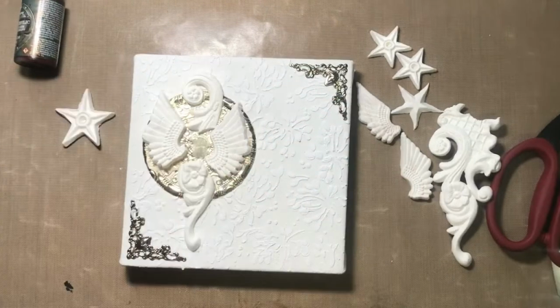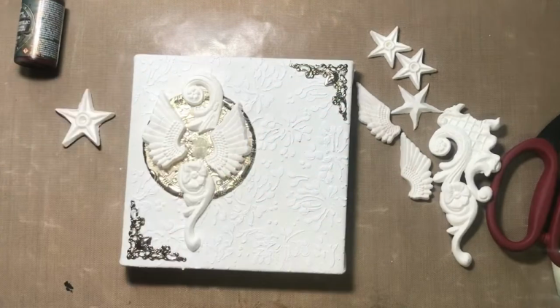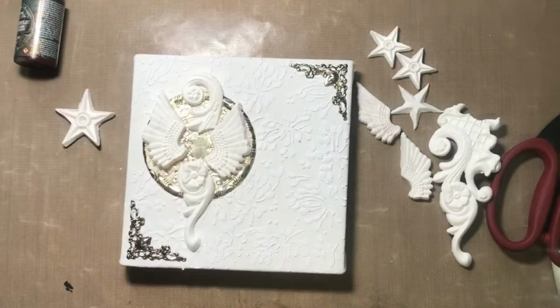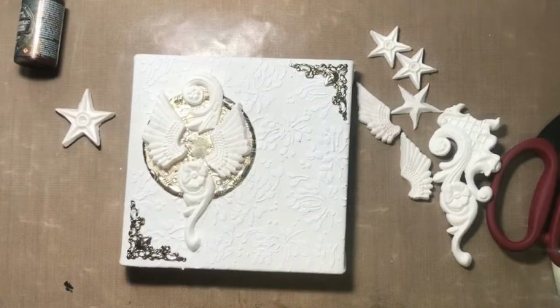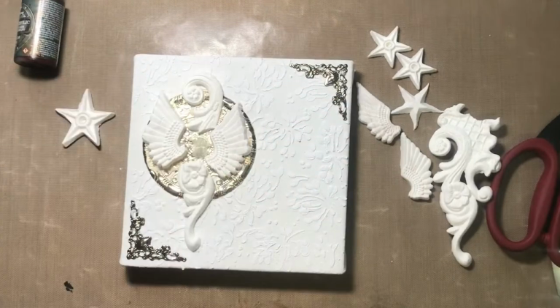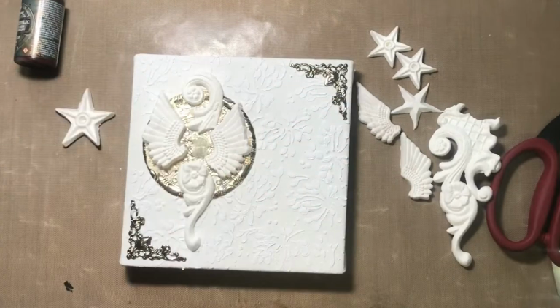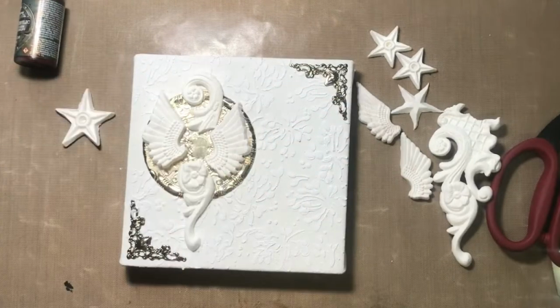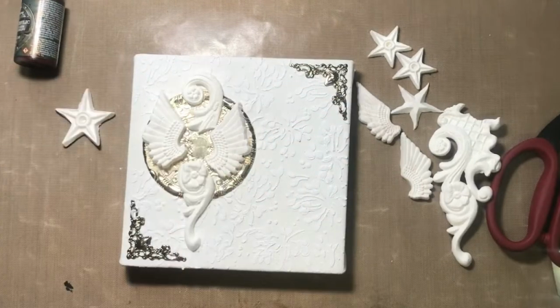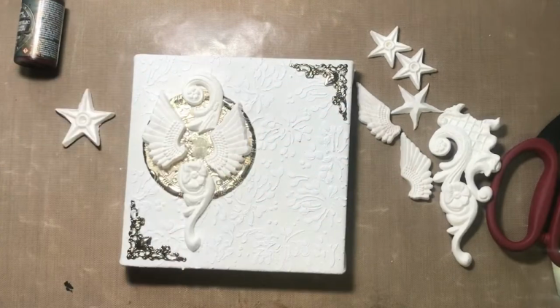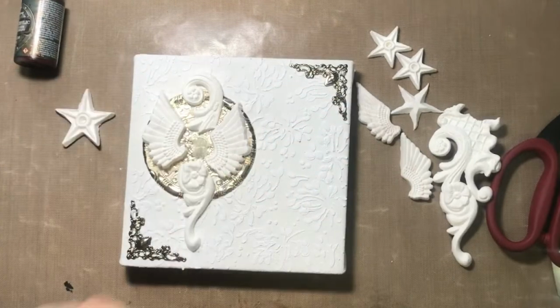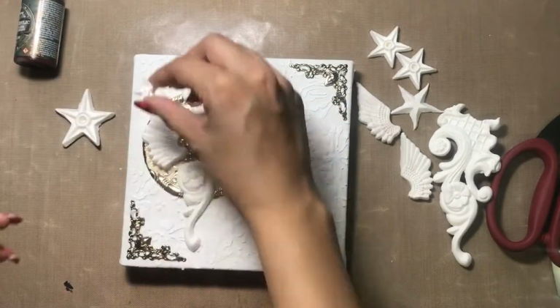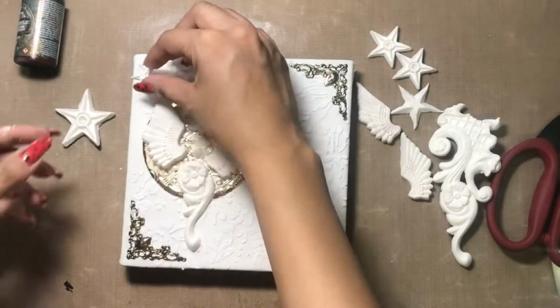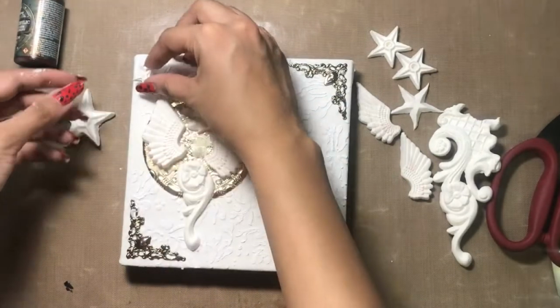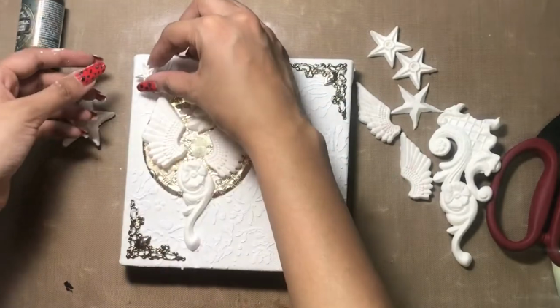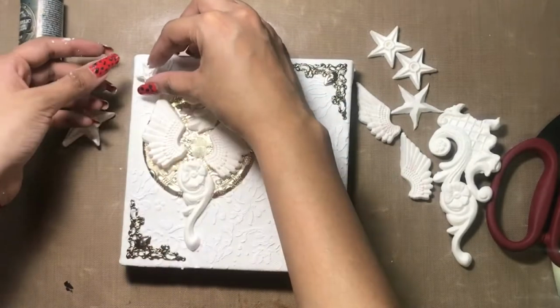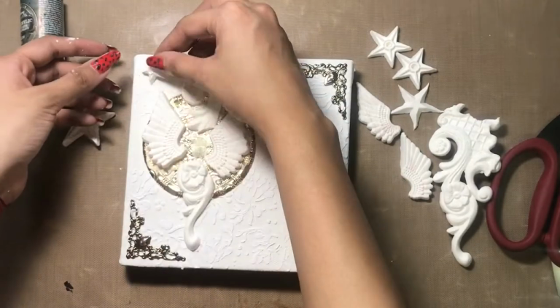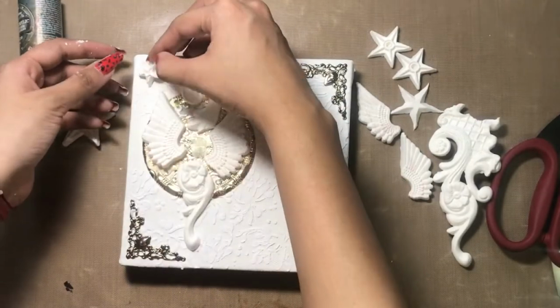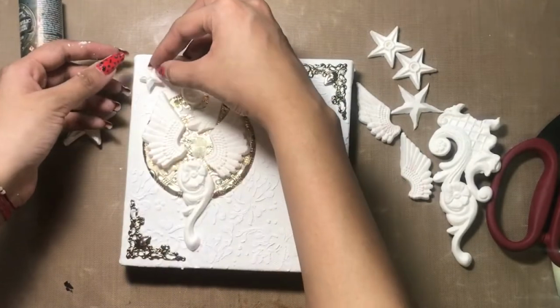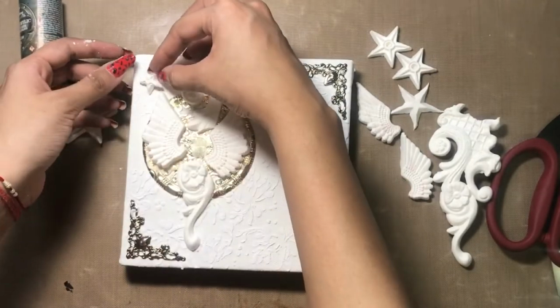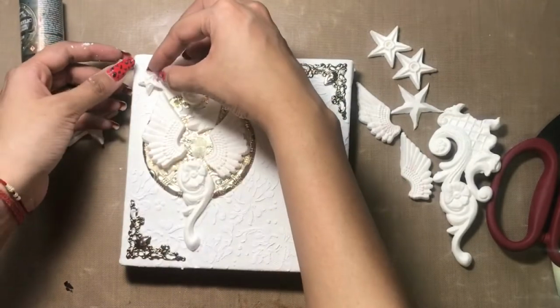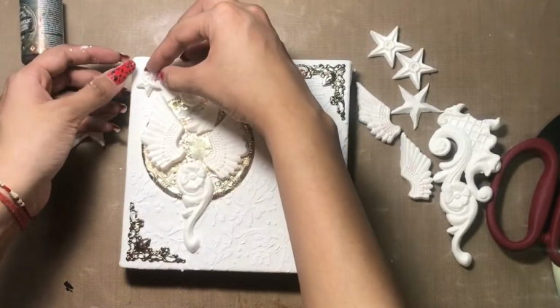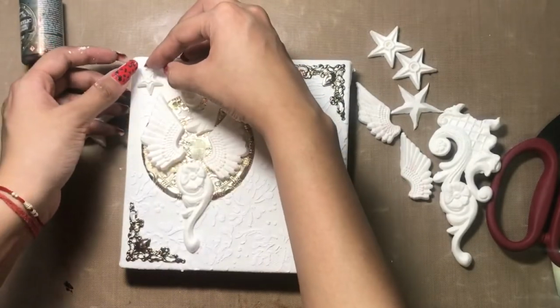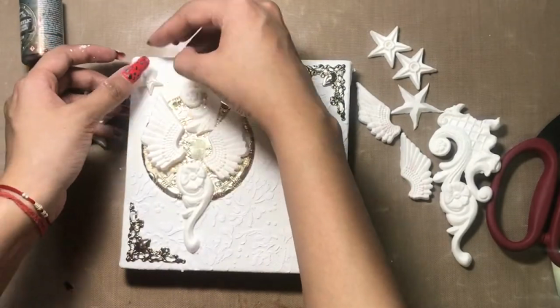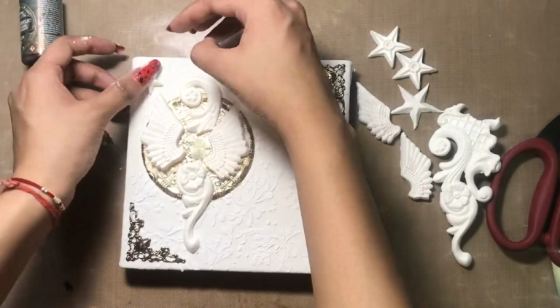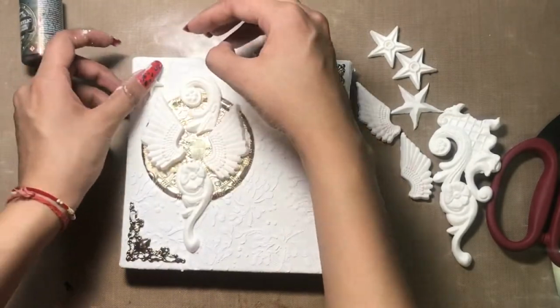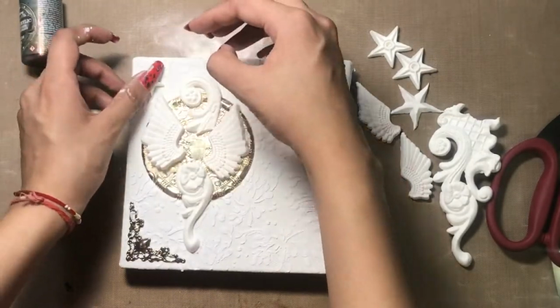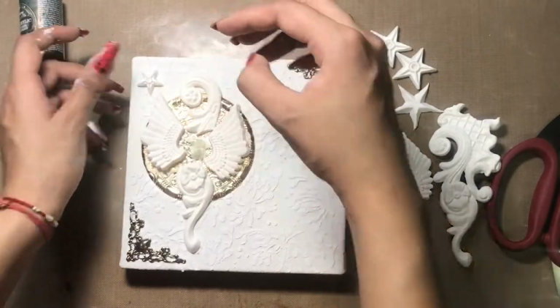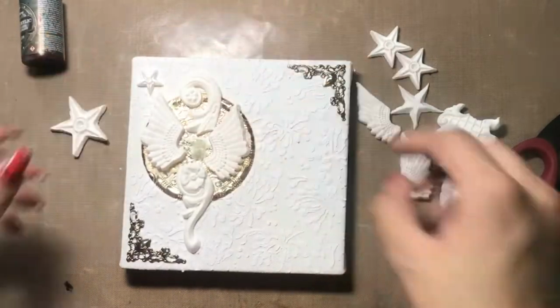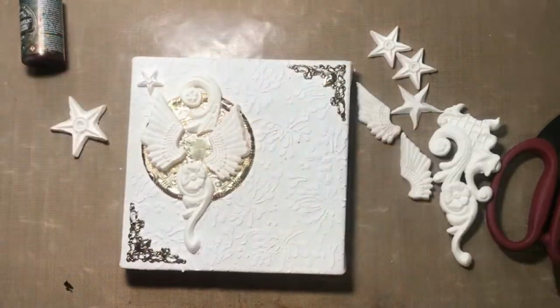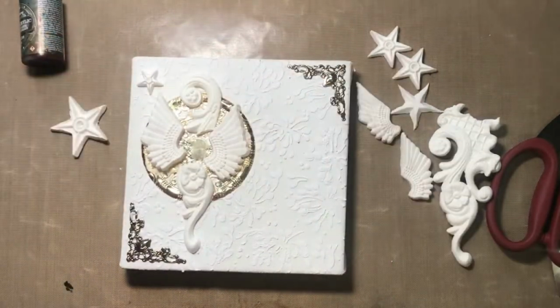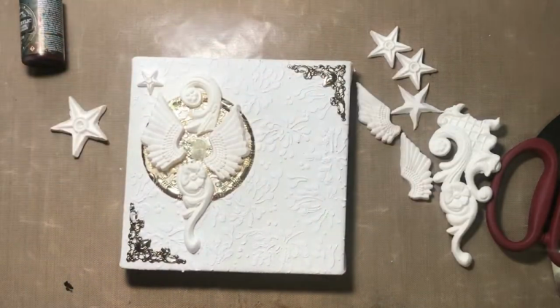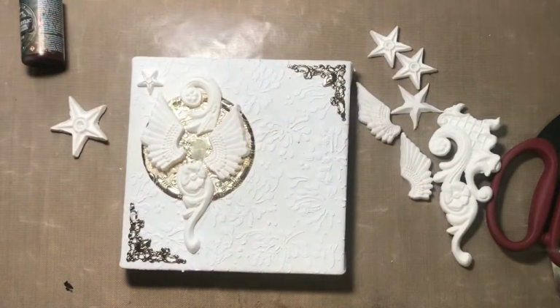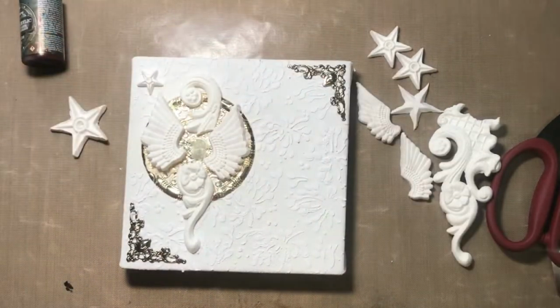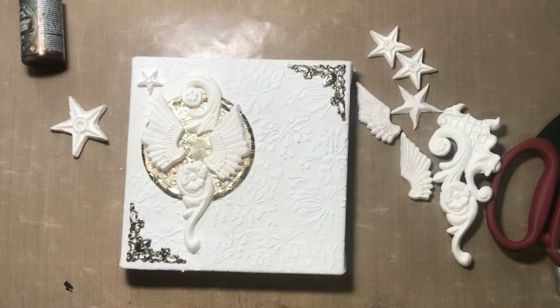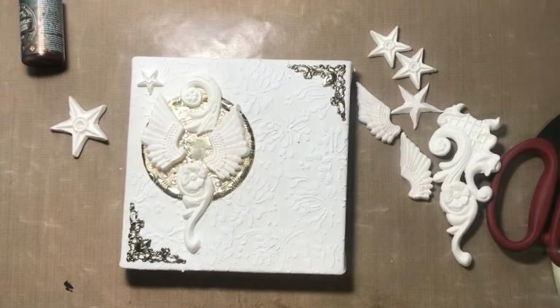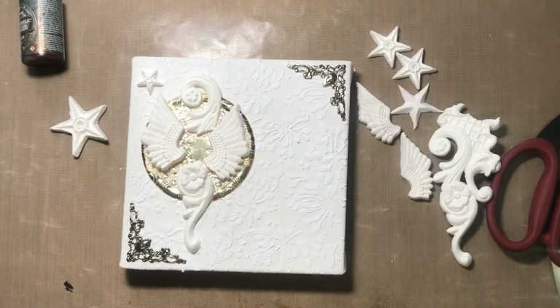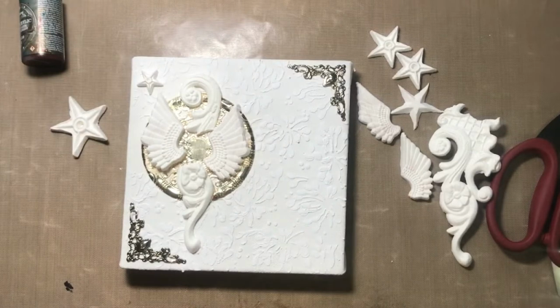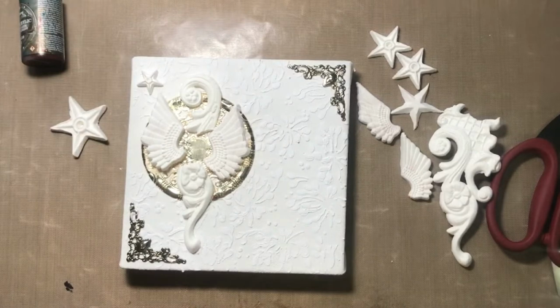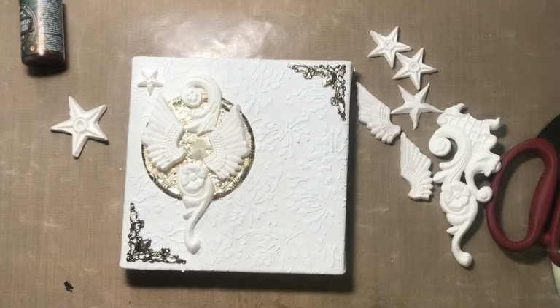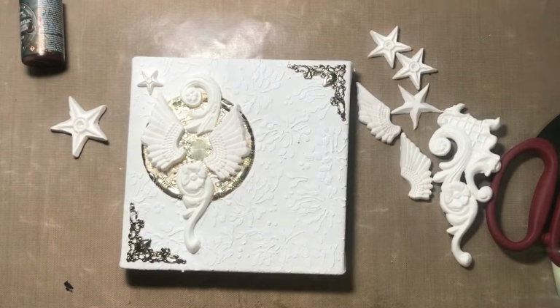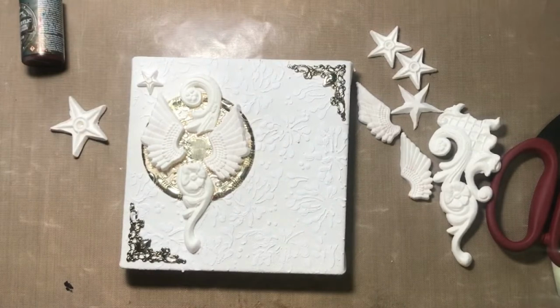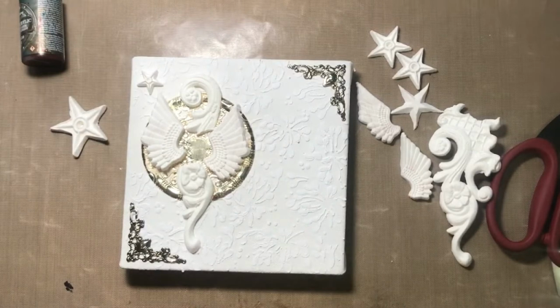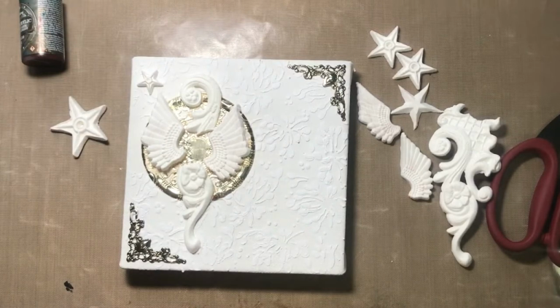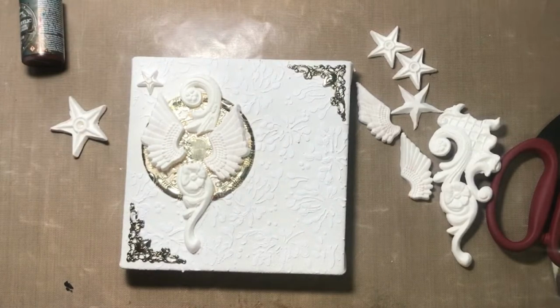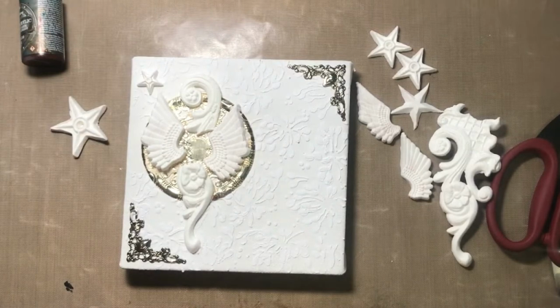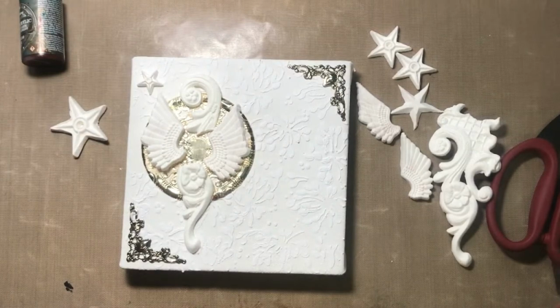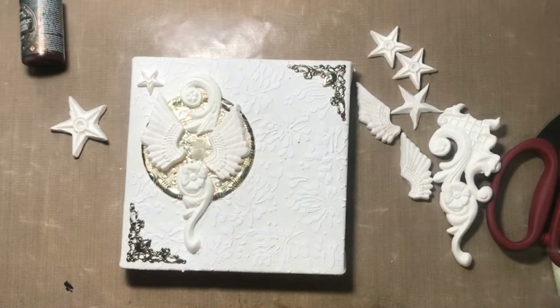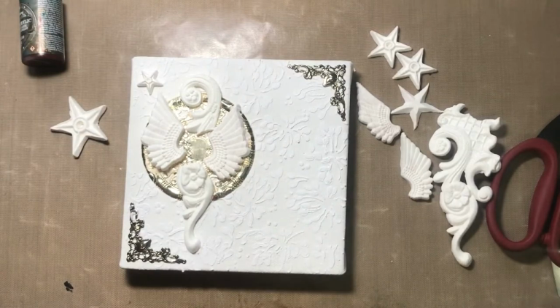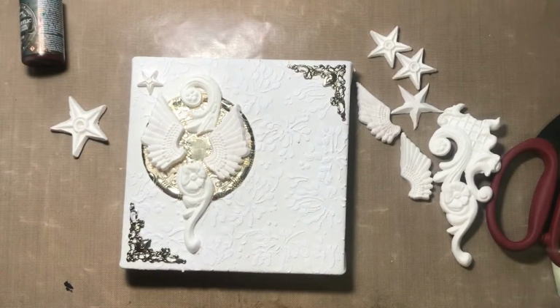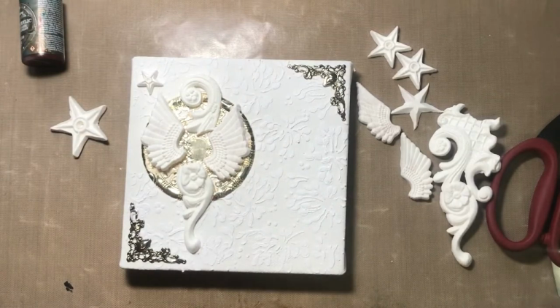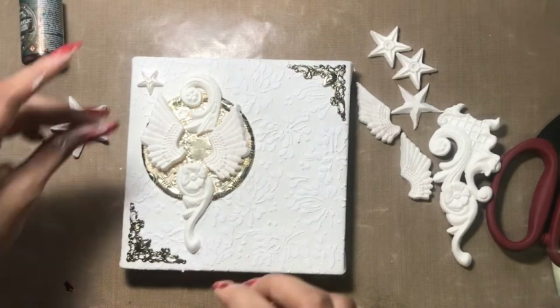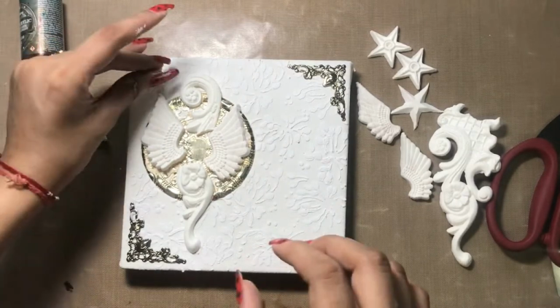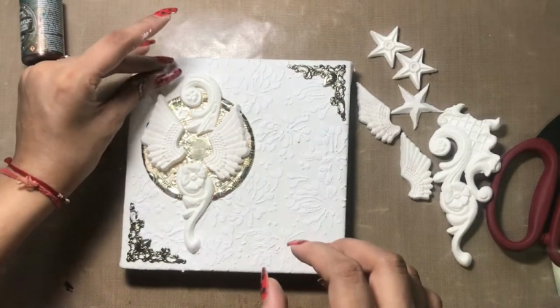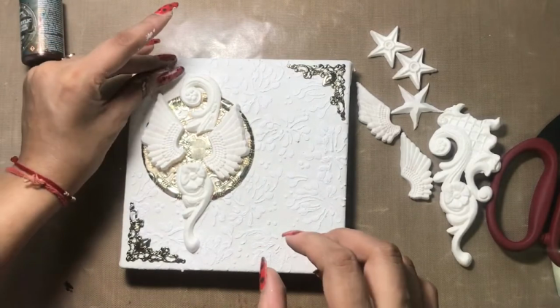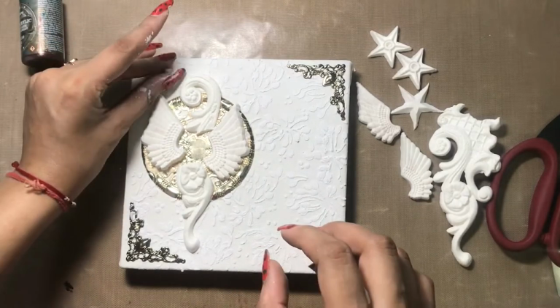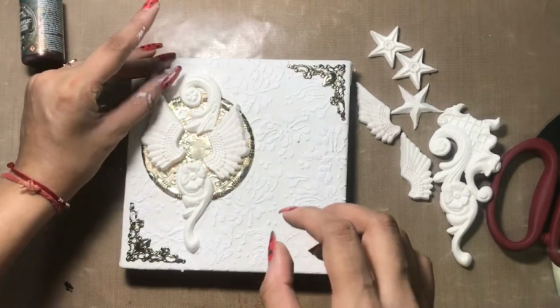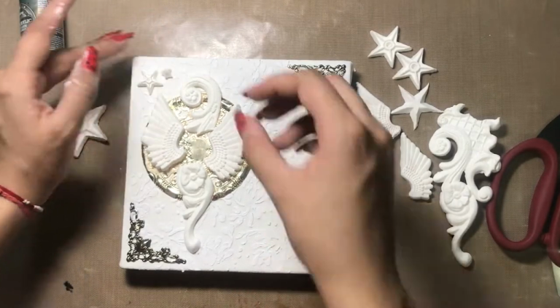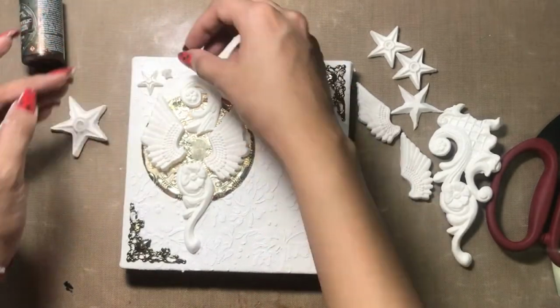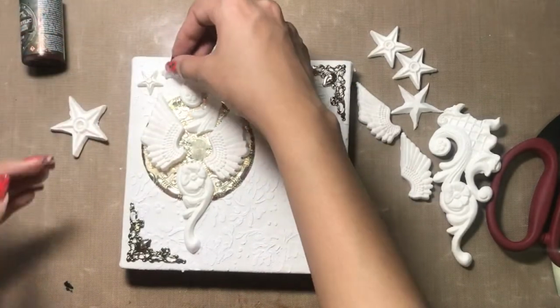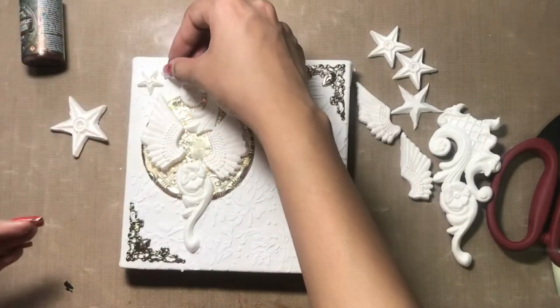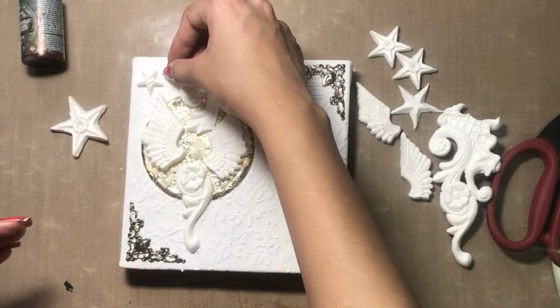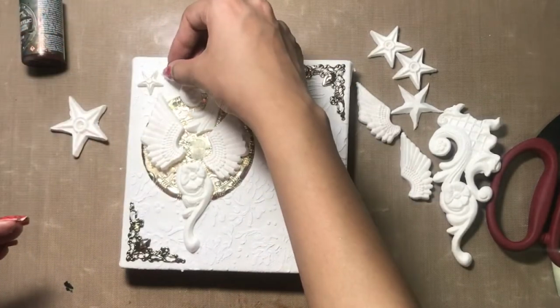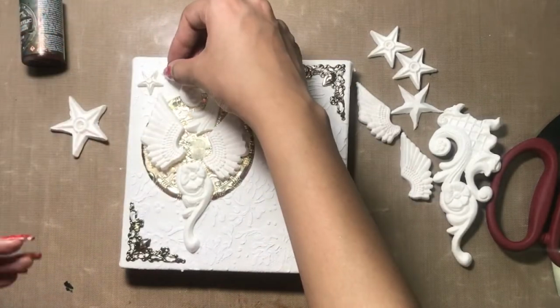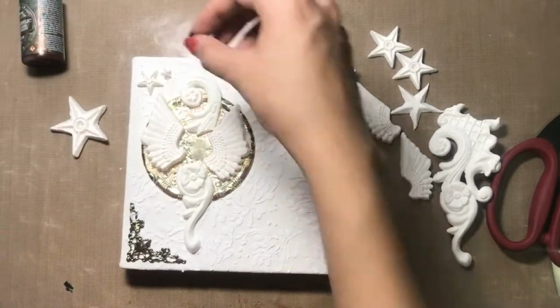Now I have taken up the star impression as well and I'm adhering it onto my canvas onto some random places.